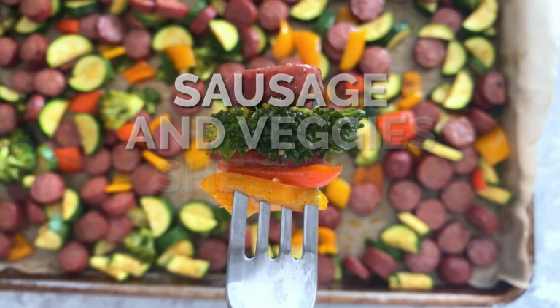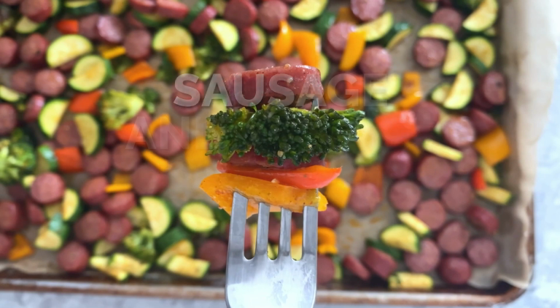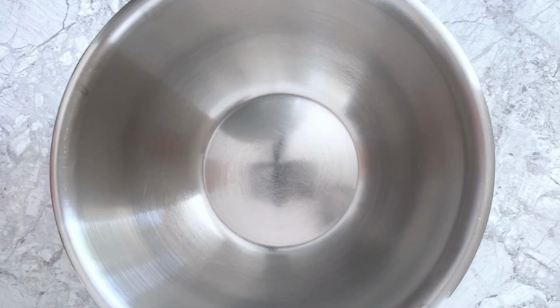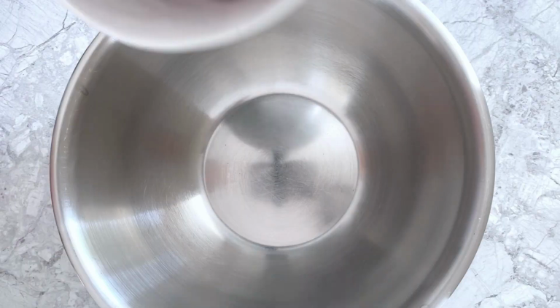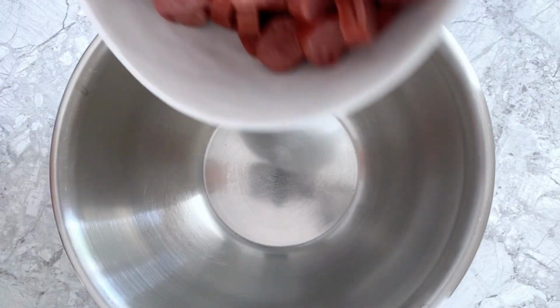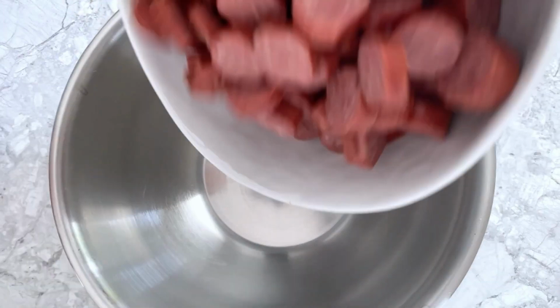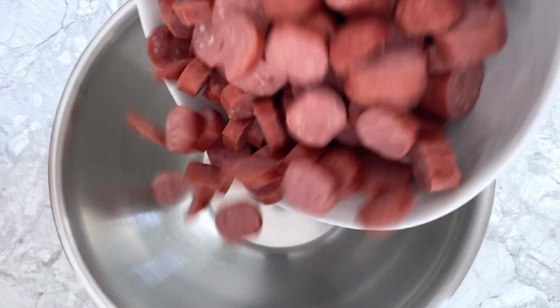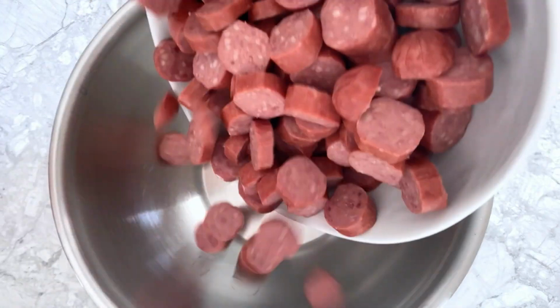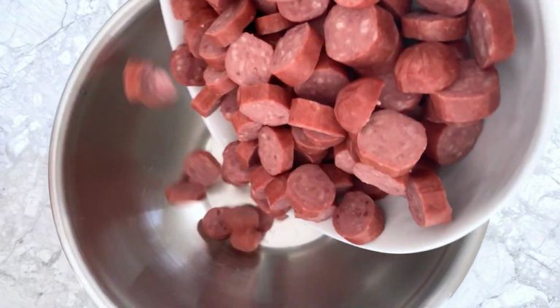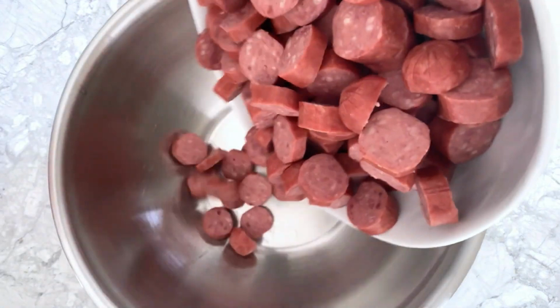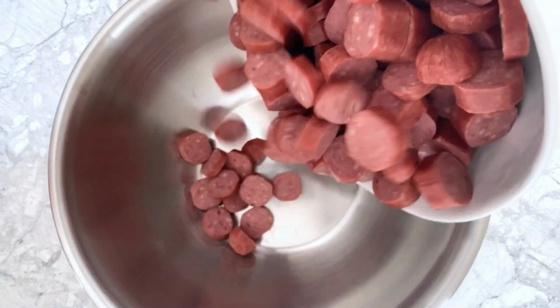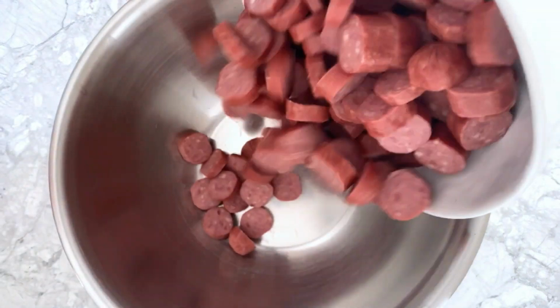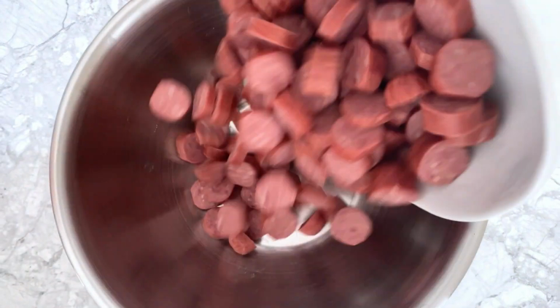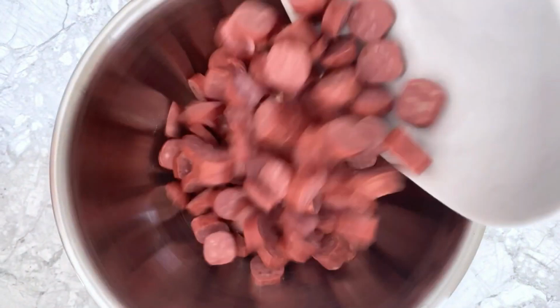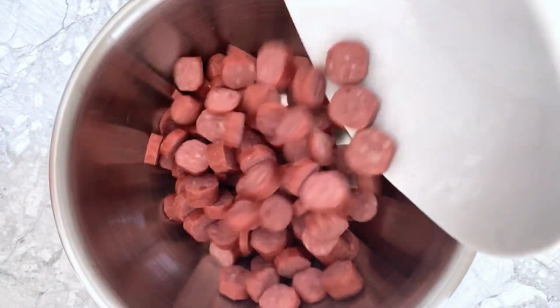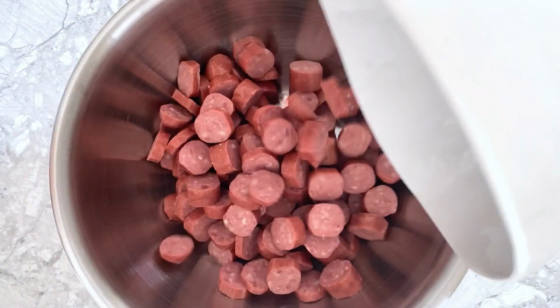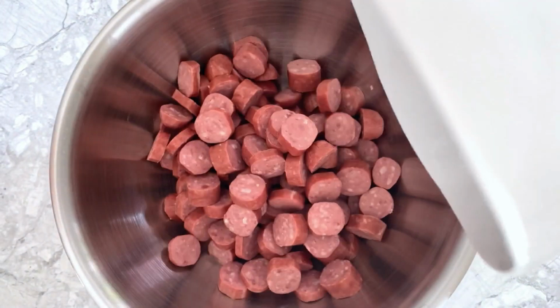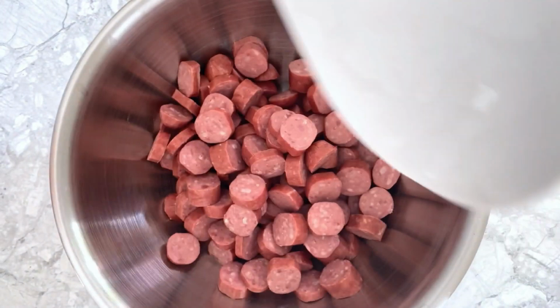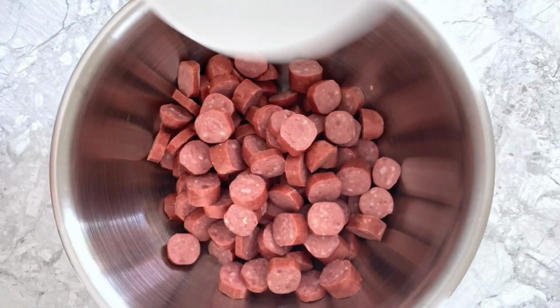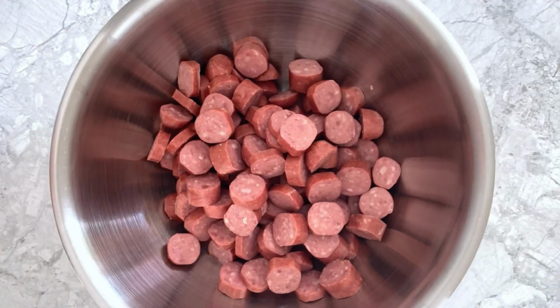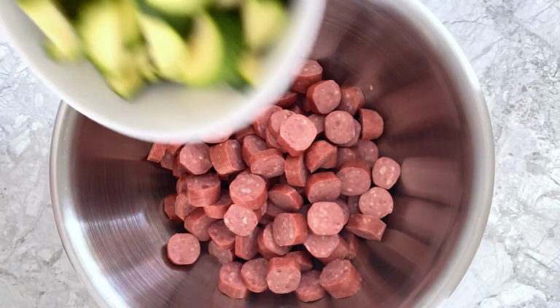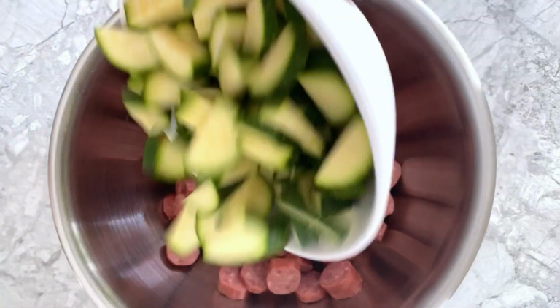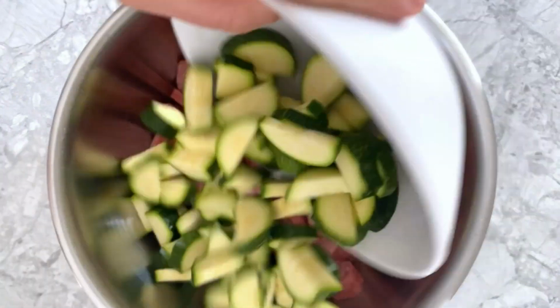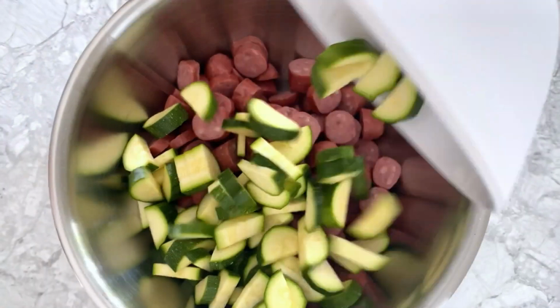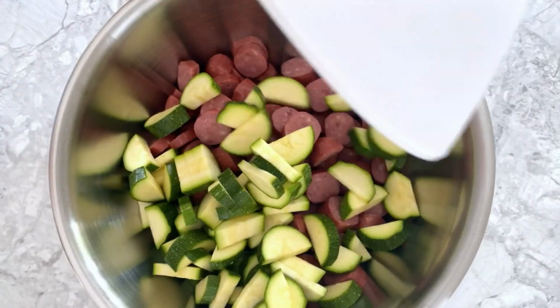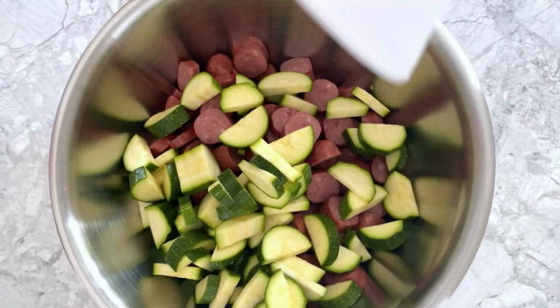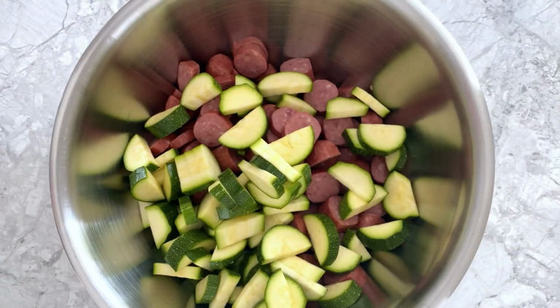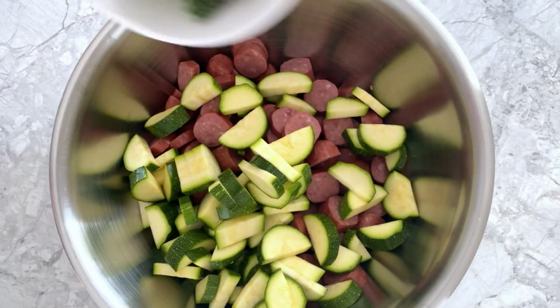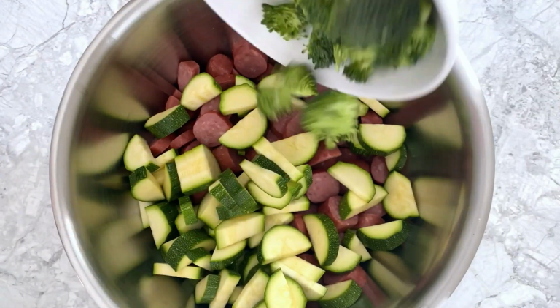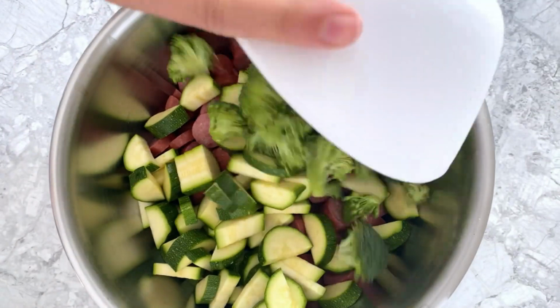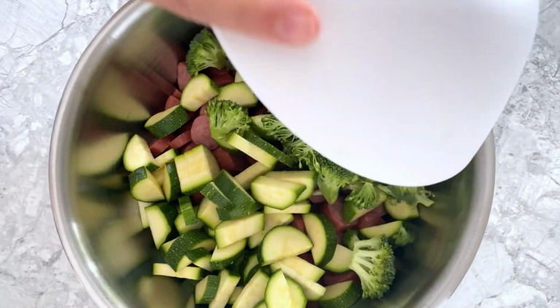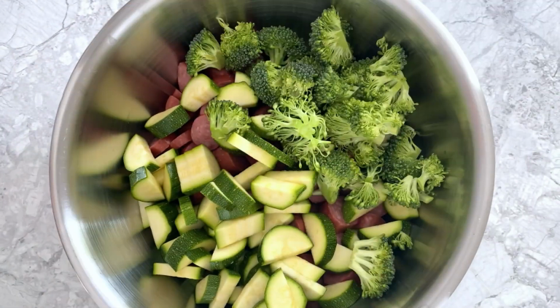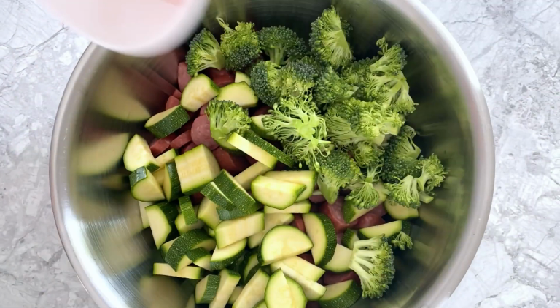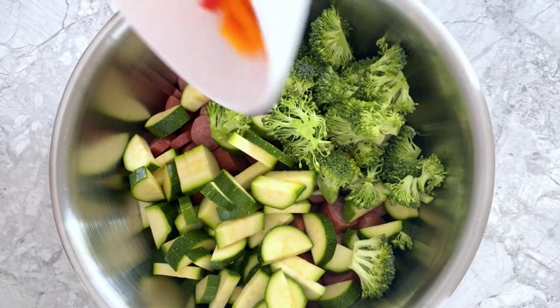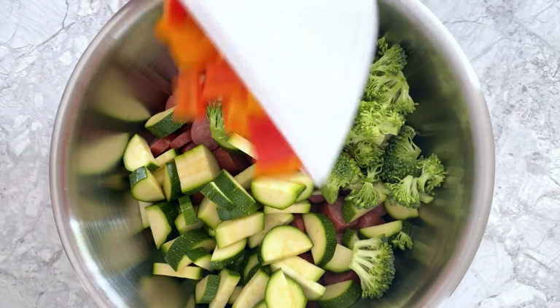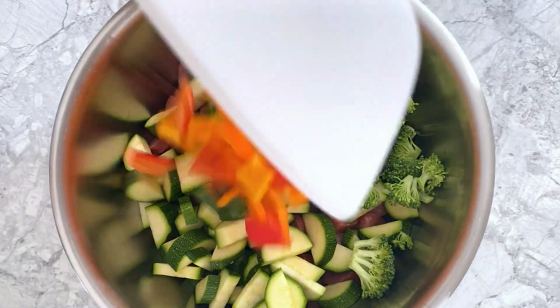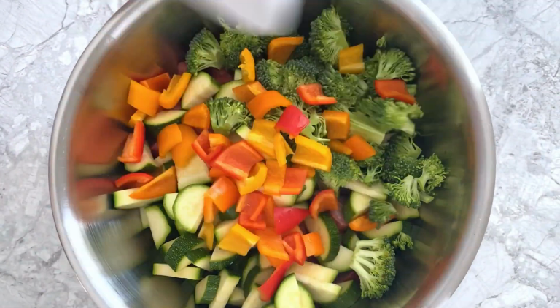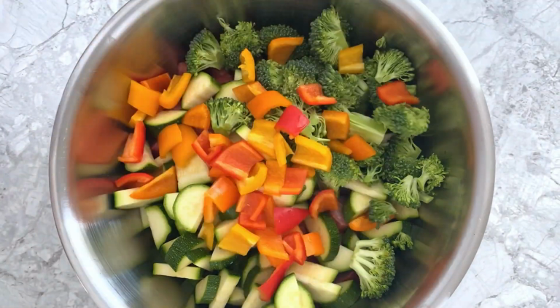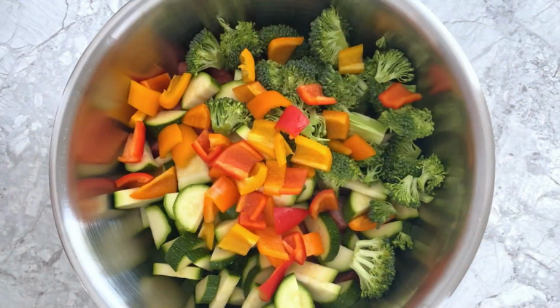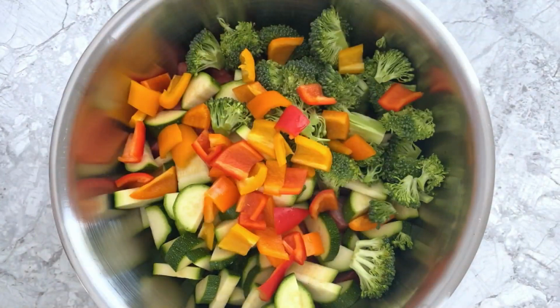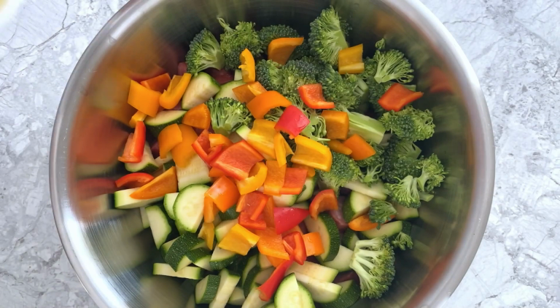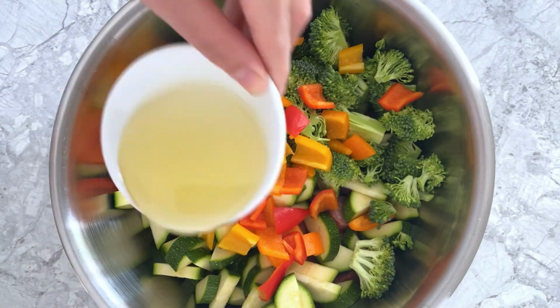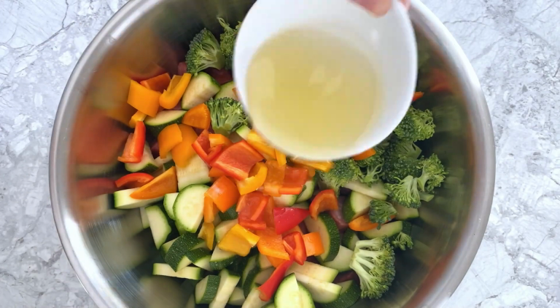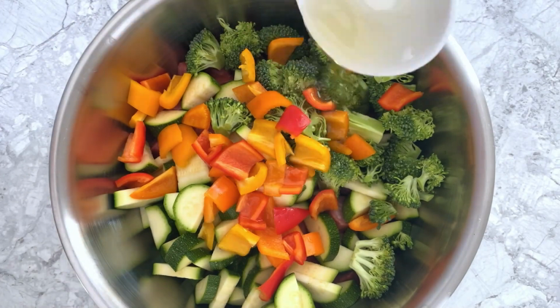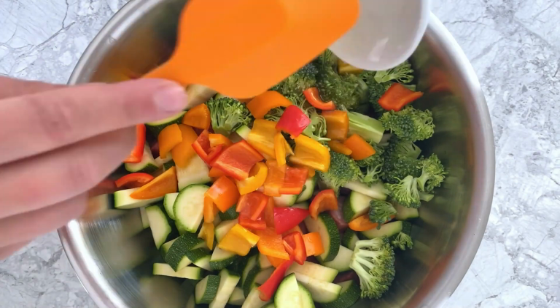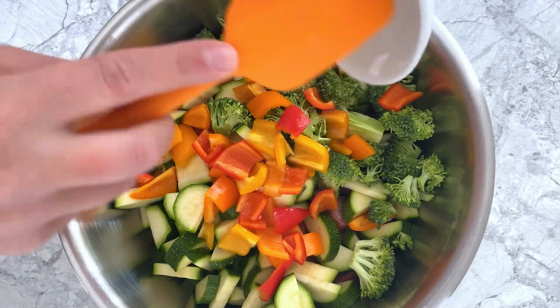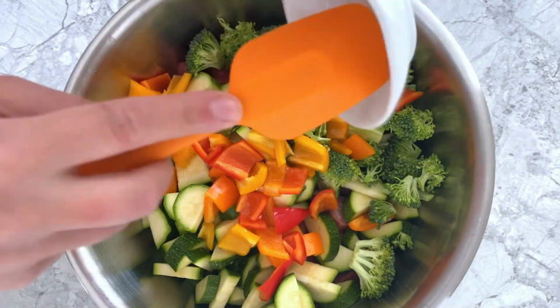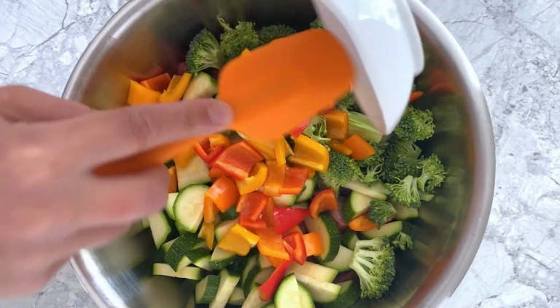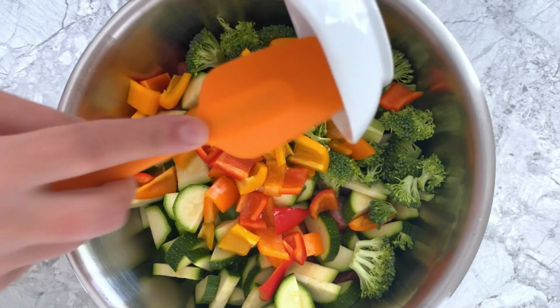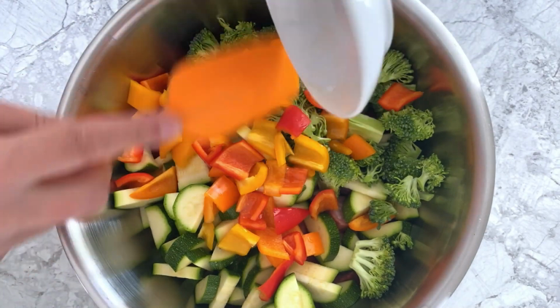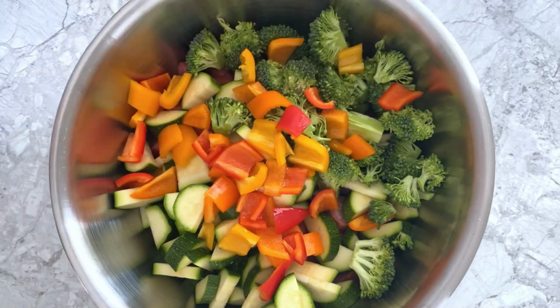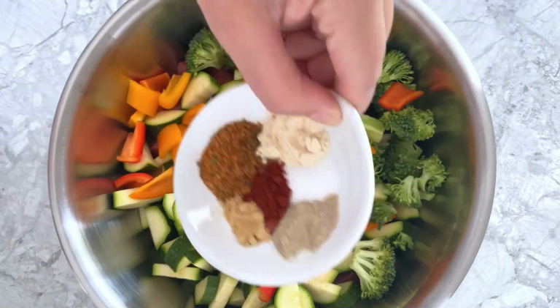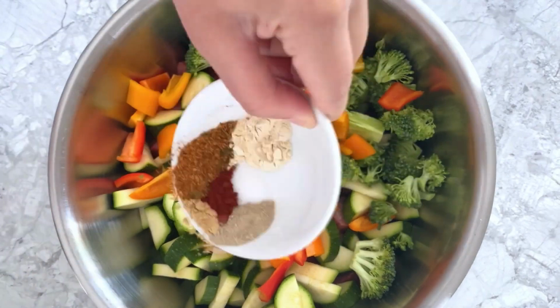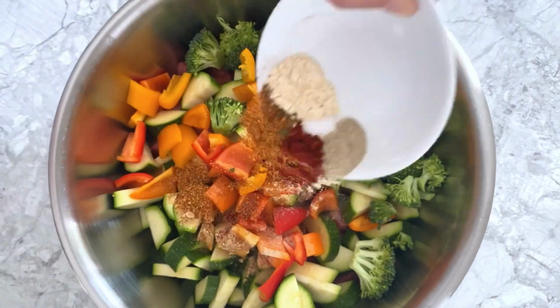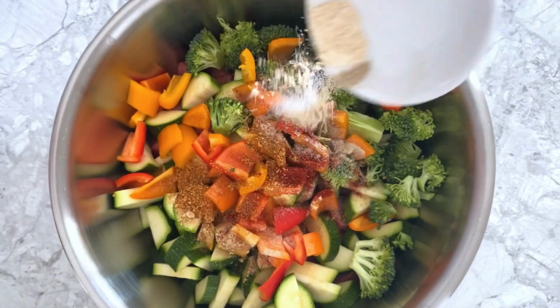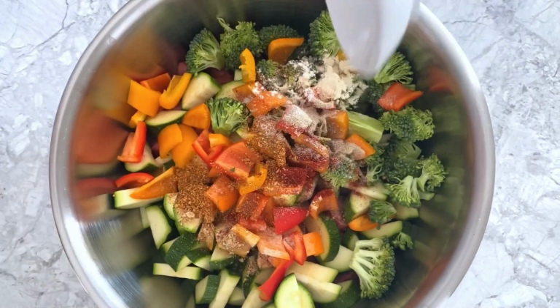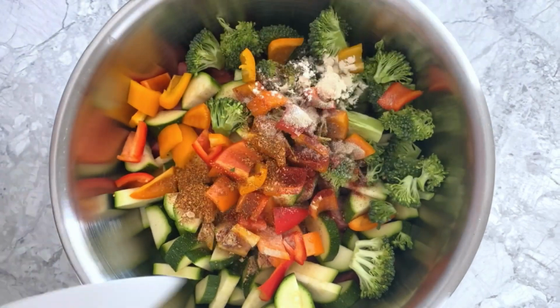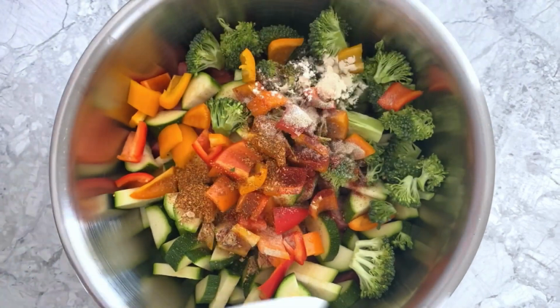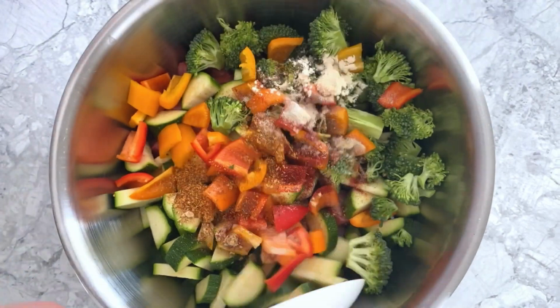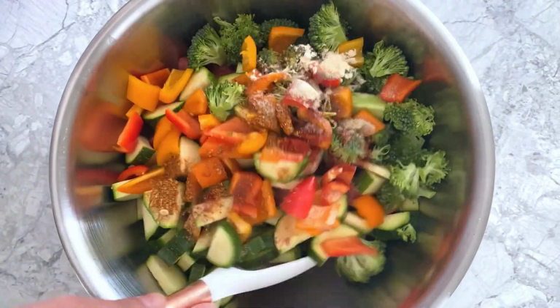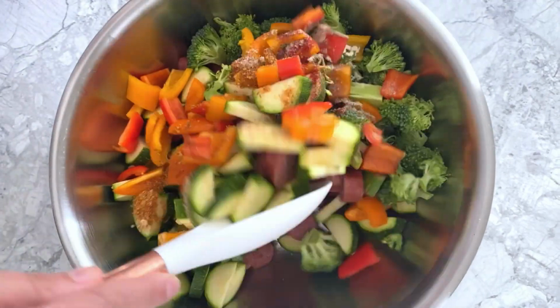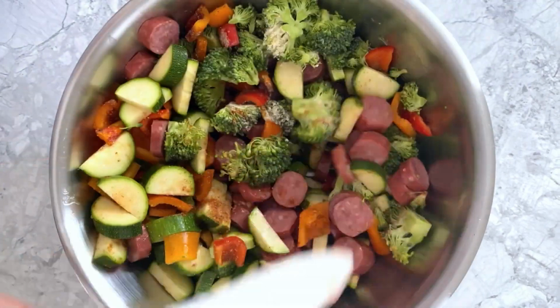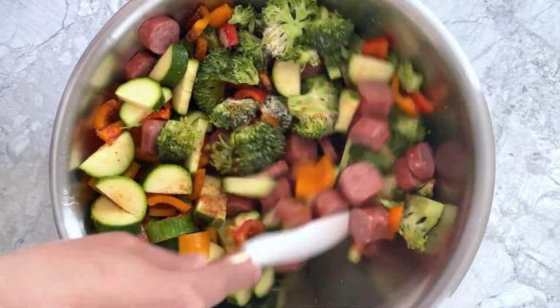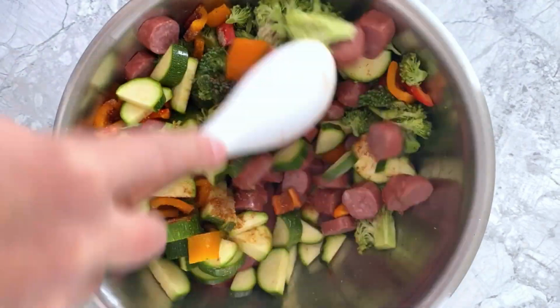To make this, add some Polish sausage, zucchini, broccoli, sweet mini peppers, avocado oil, and spices to a bowl and mix together until everything is well combined.